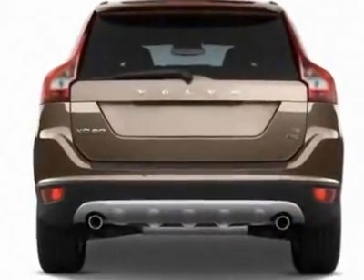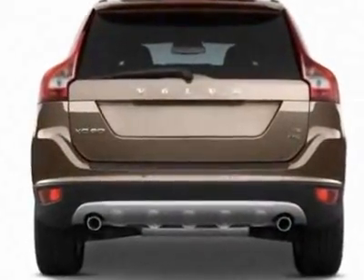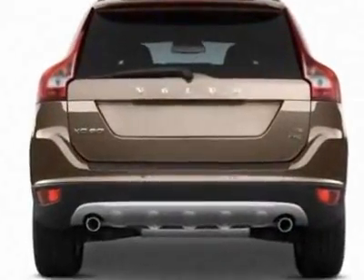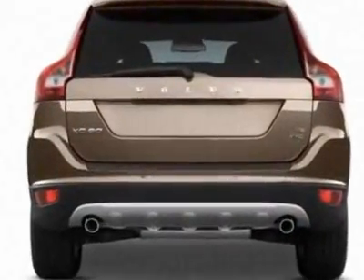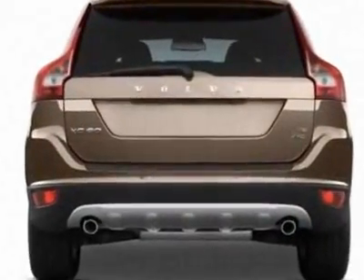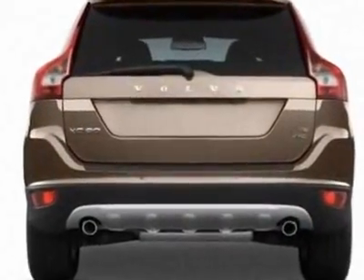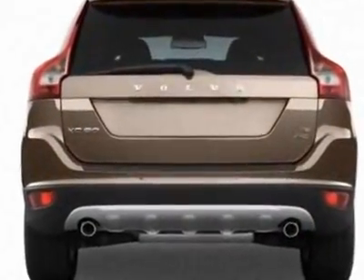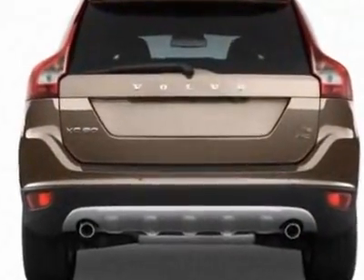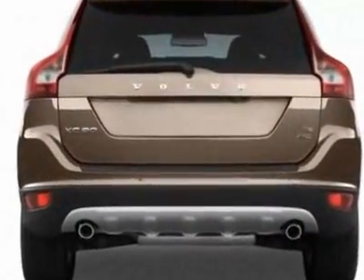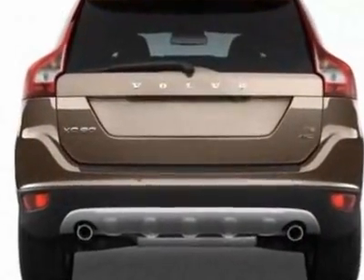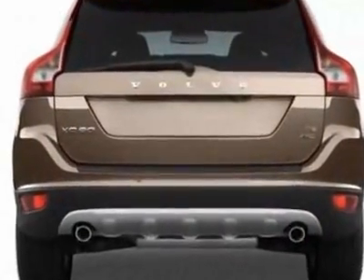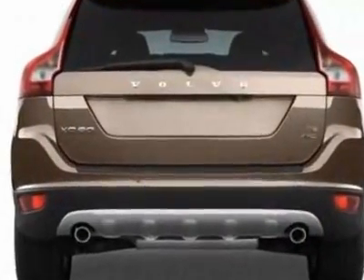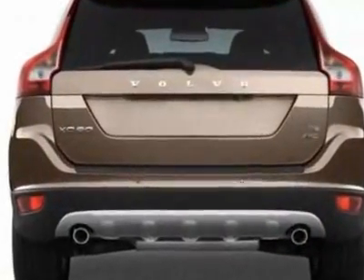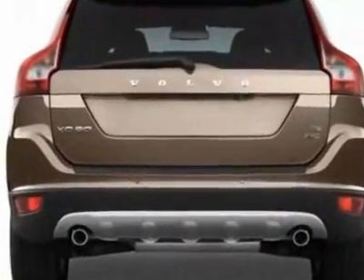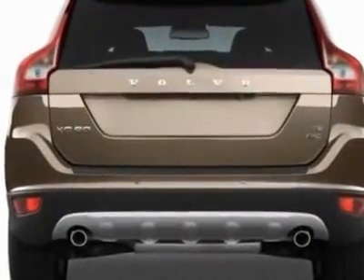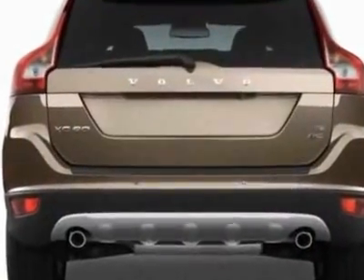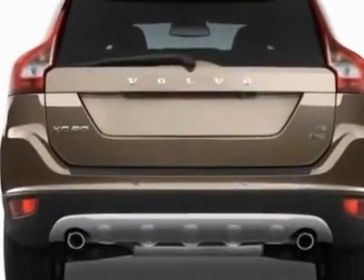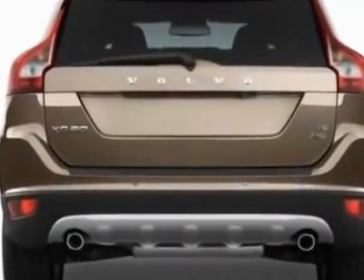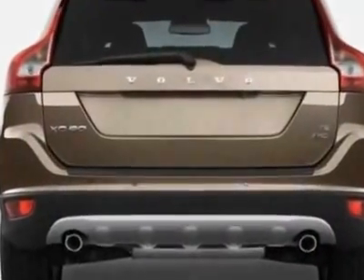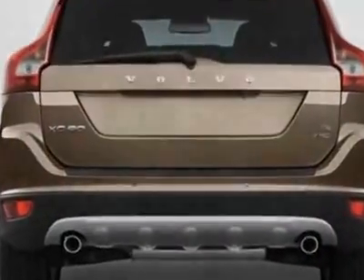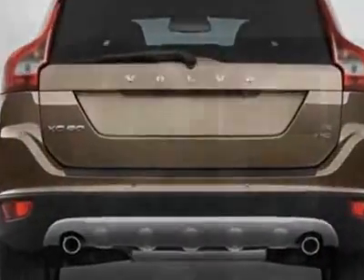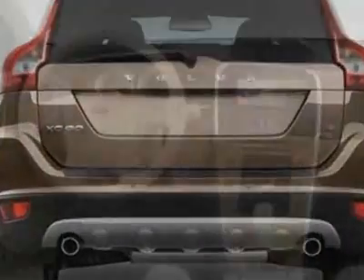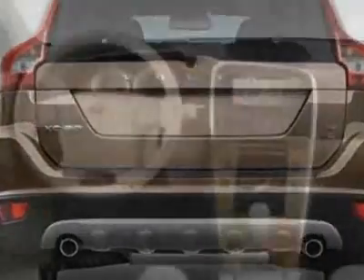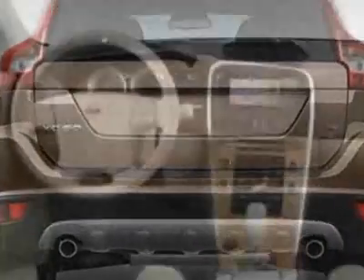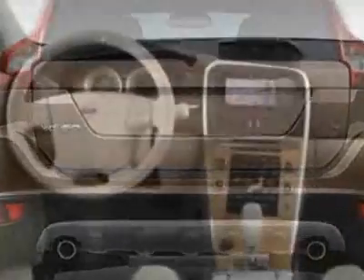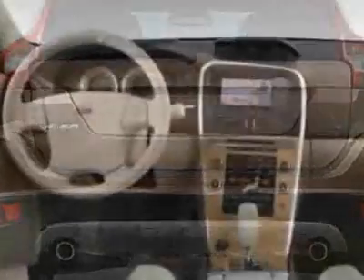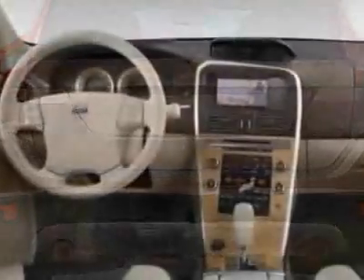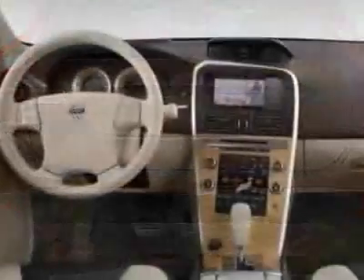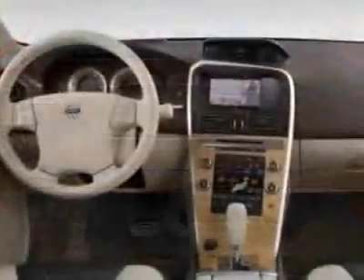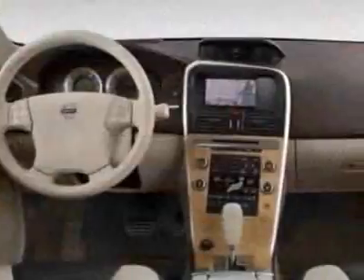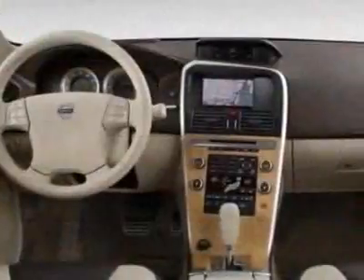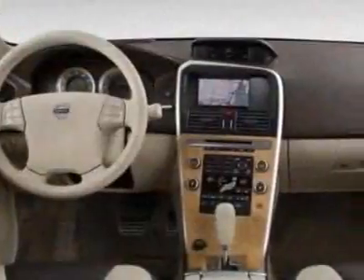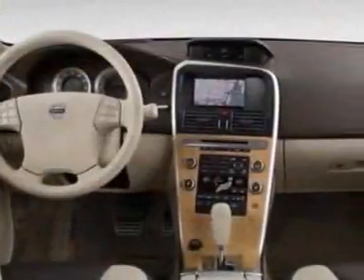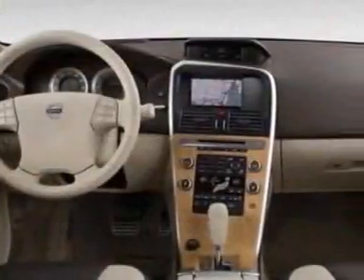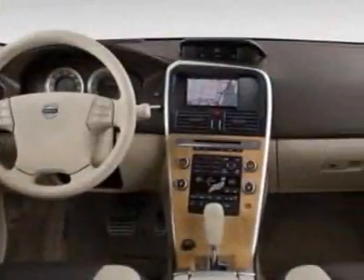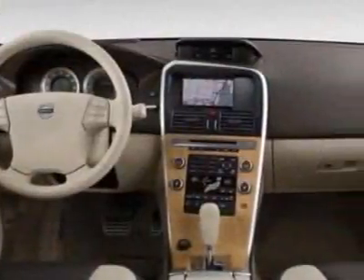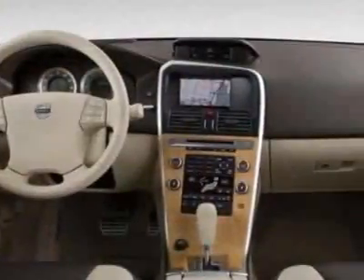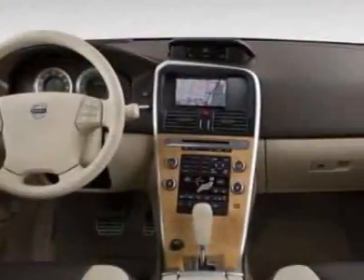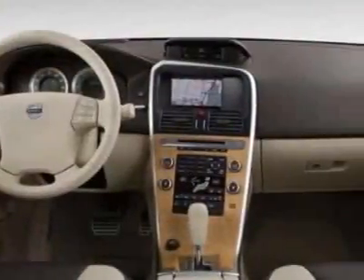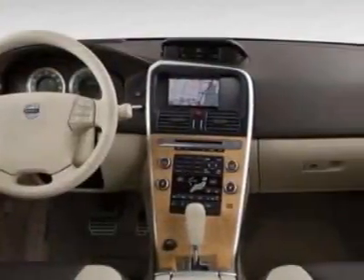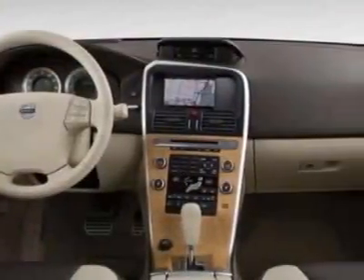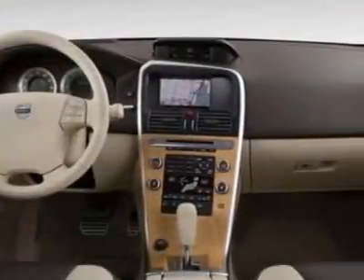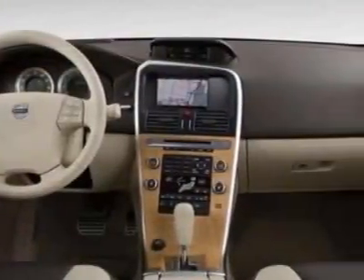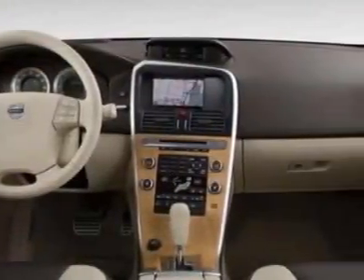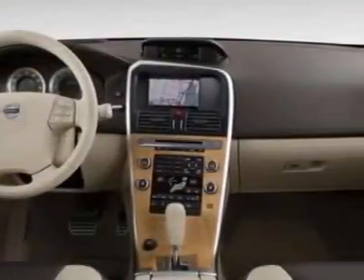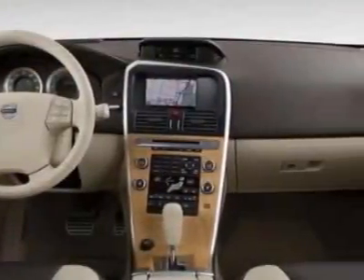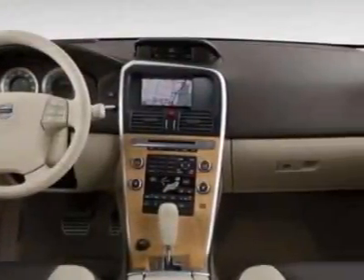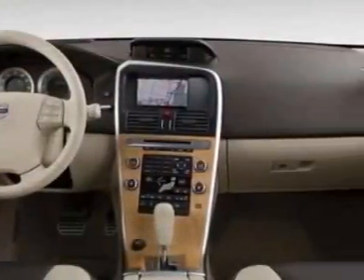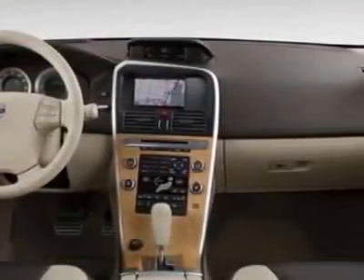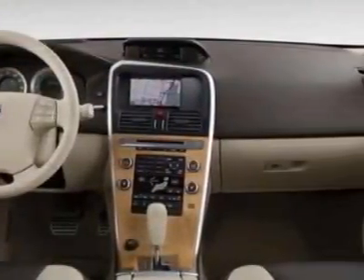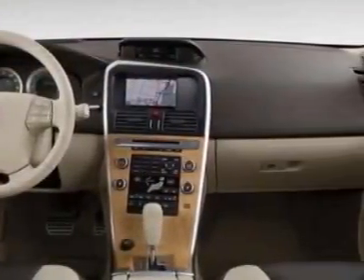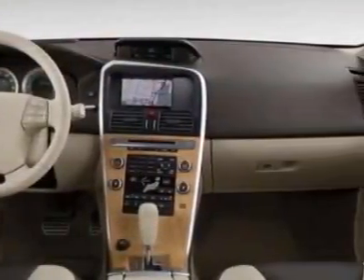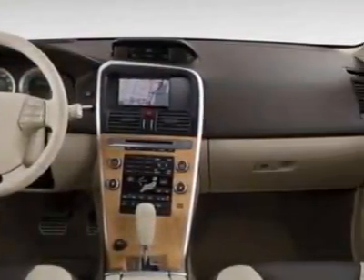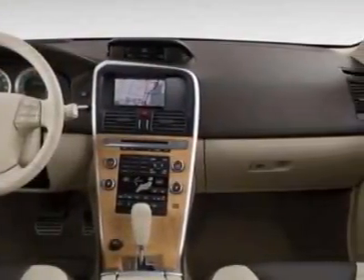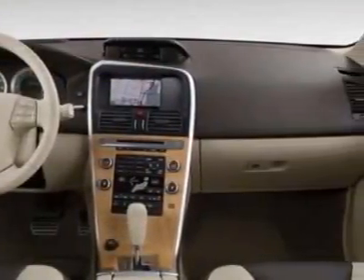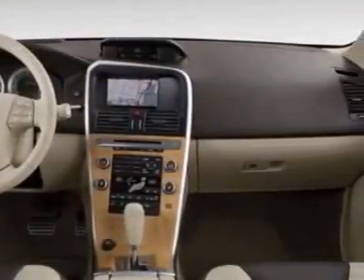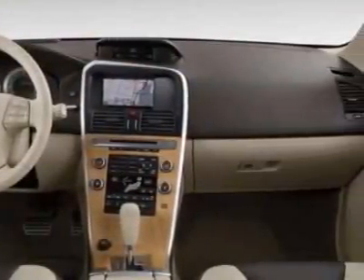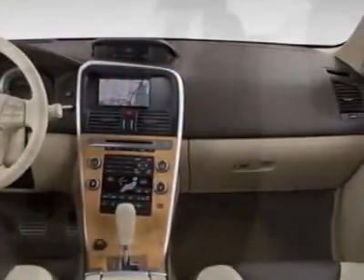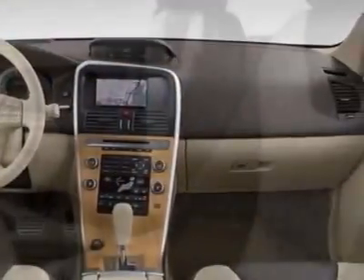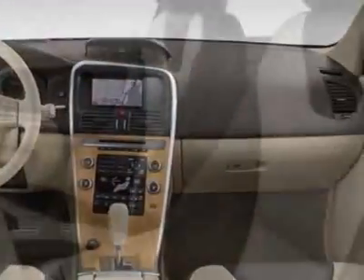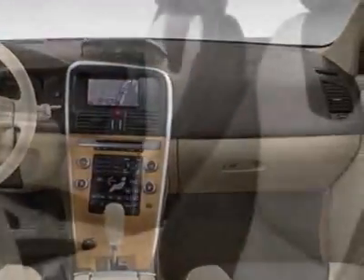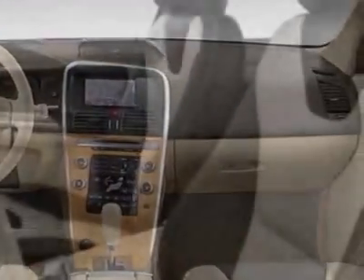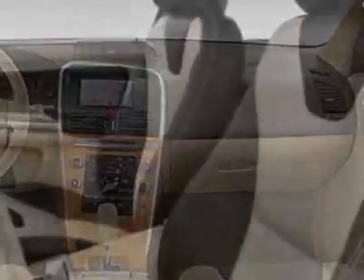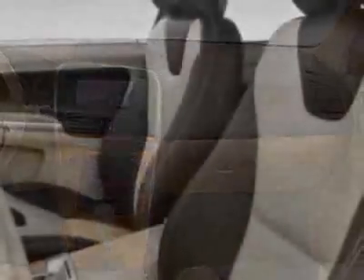Additional options for this vehicle include power passenger seat, phone, passenger airbag, and heated mirrors.